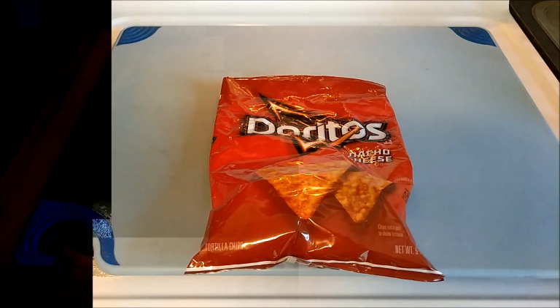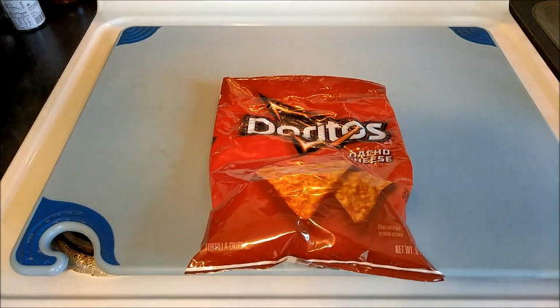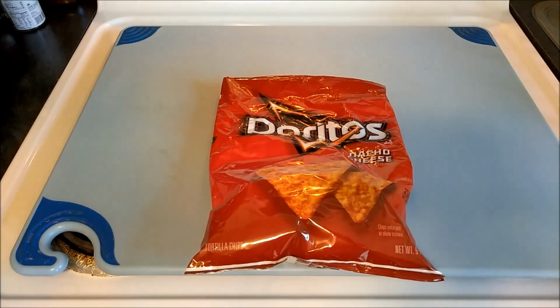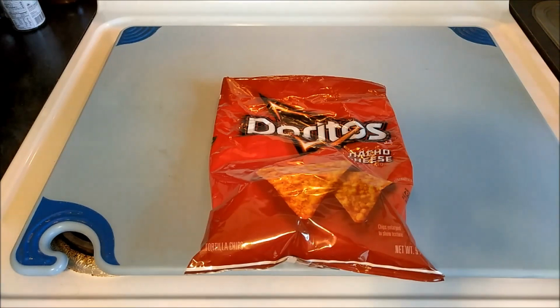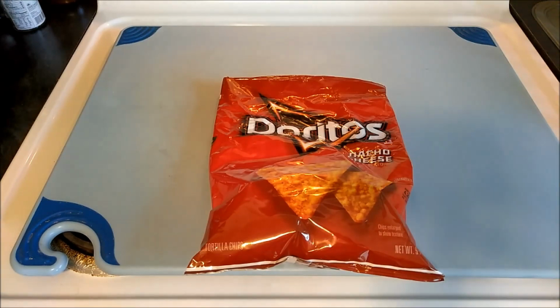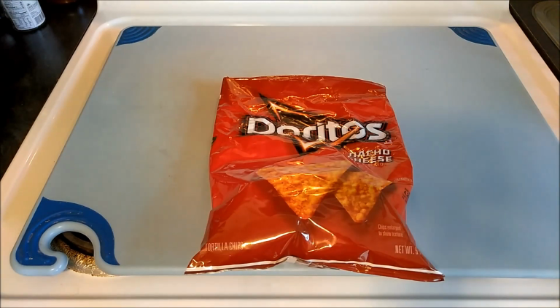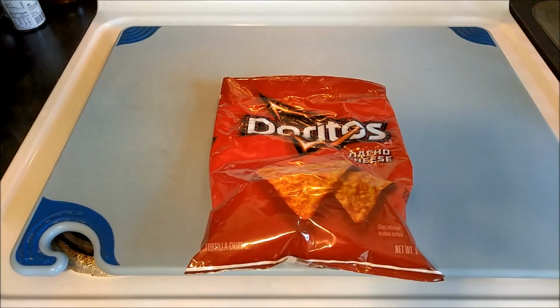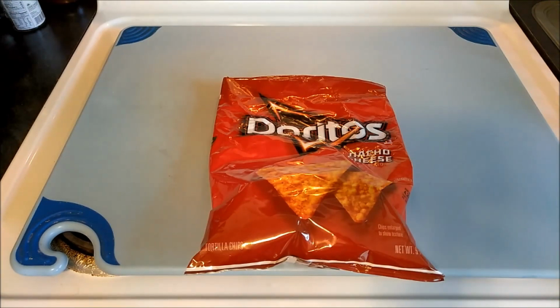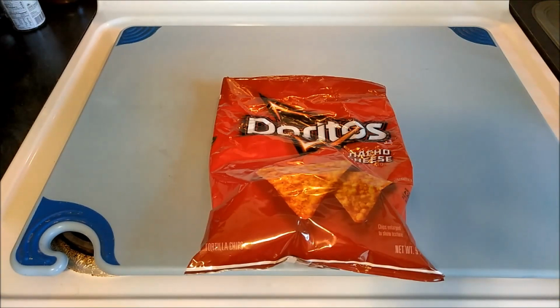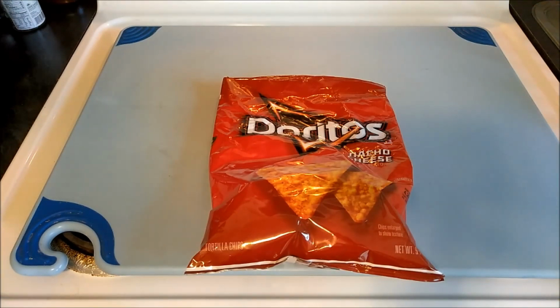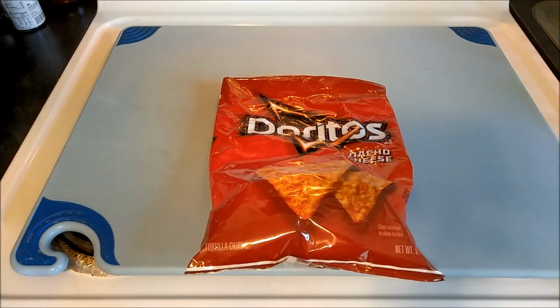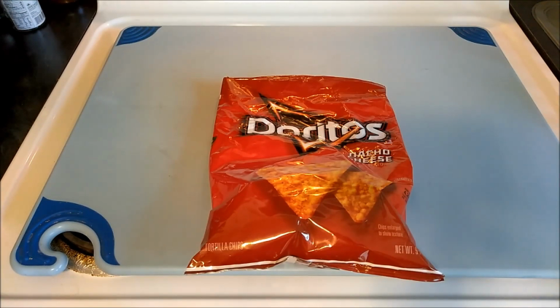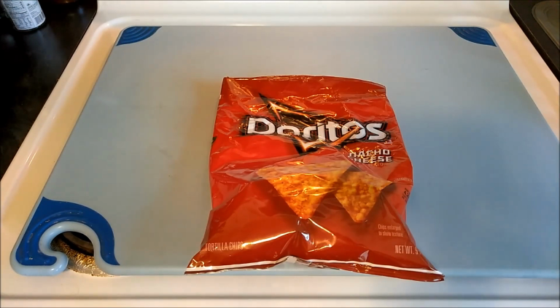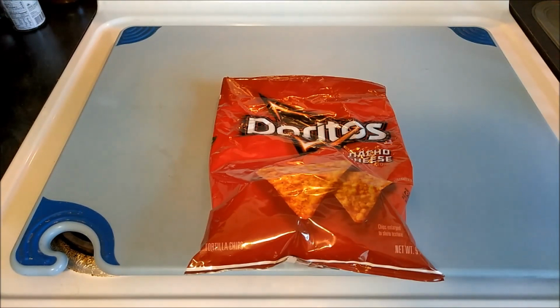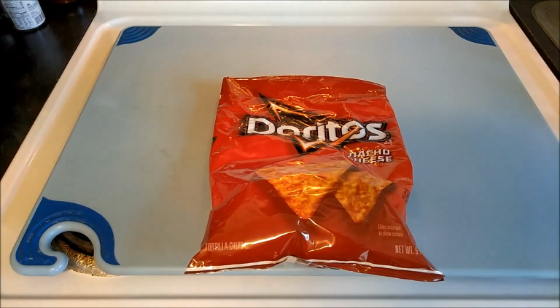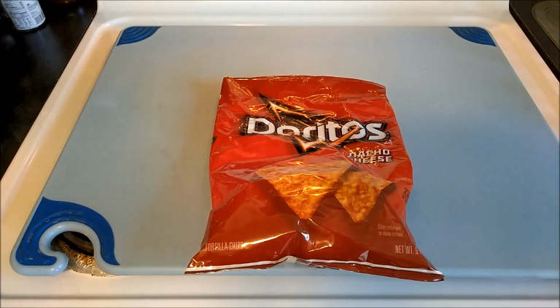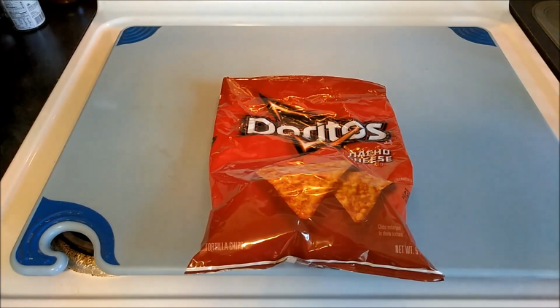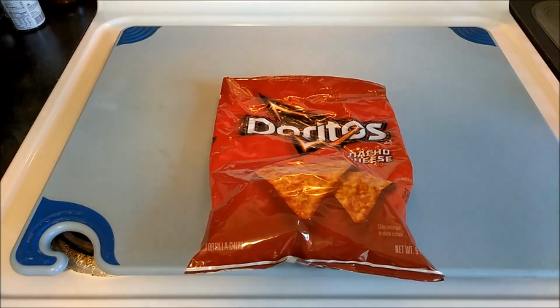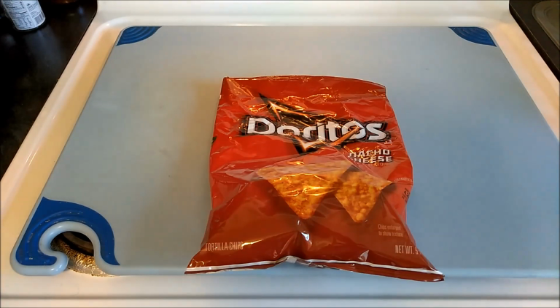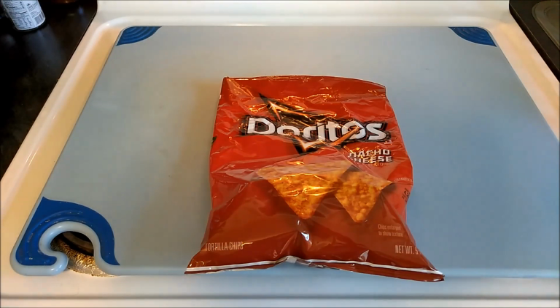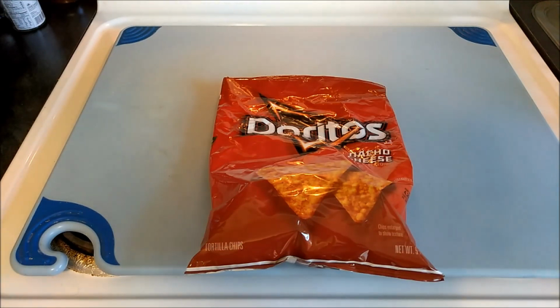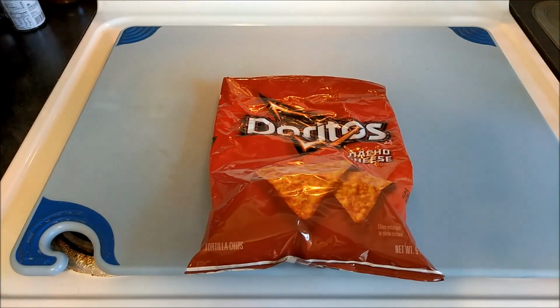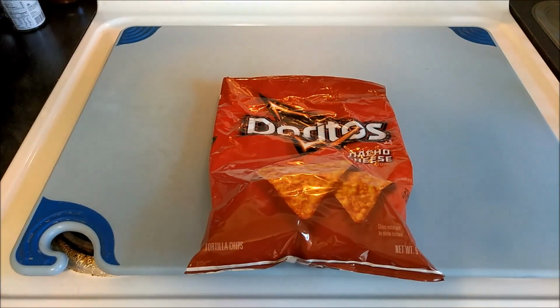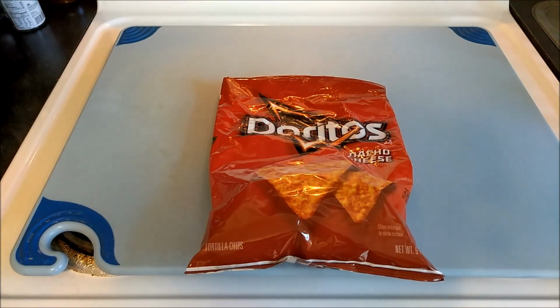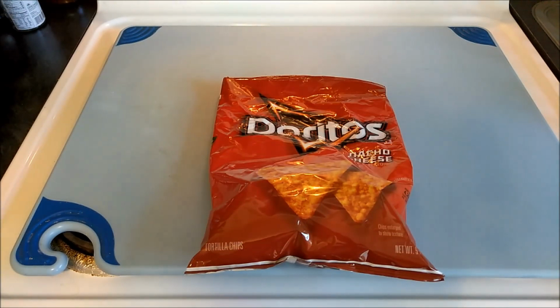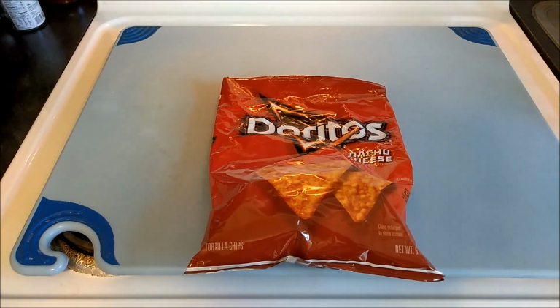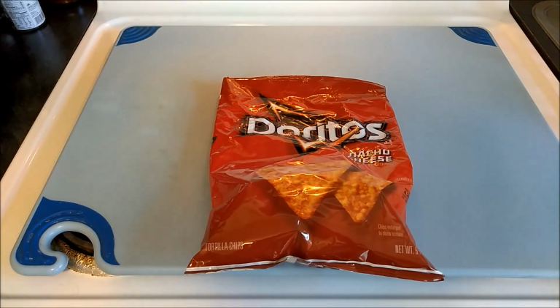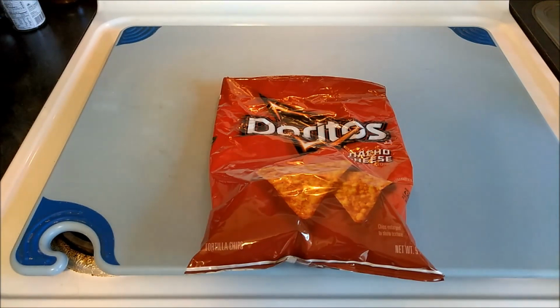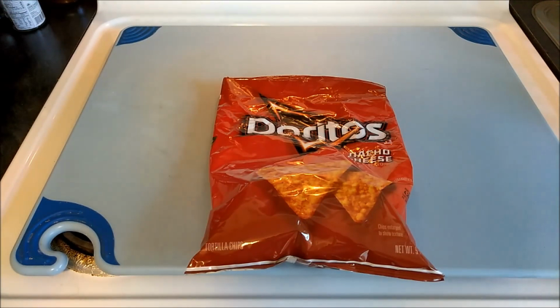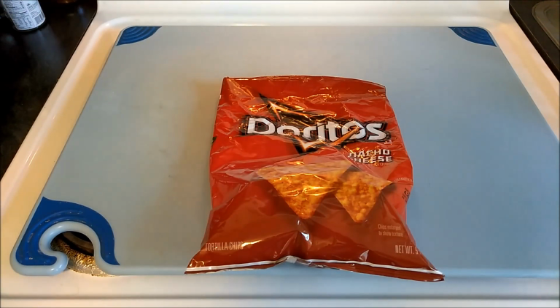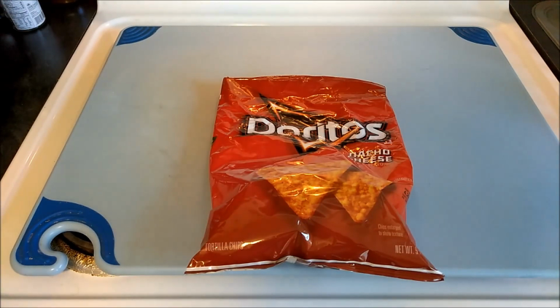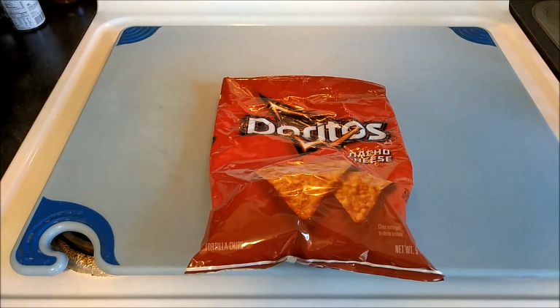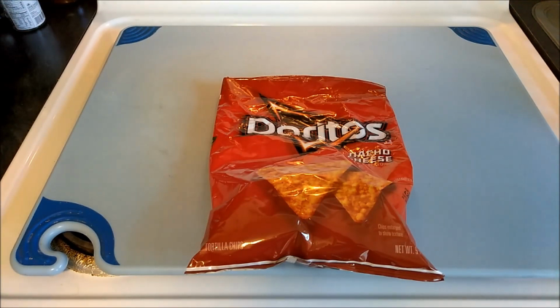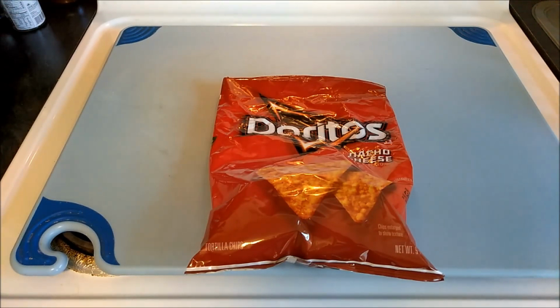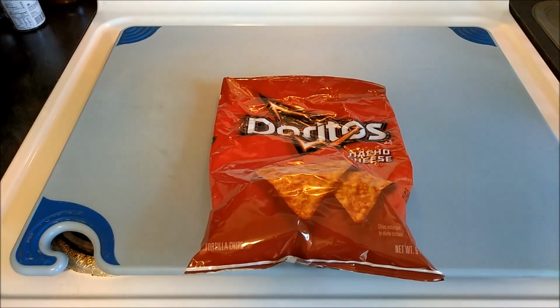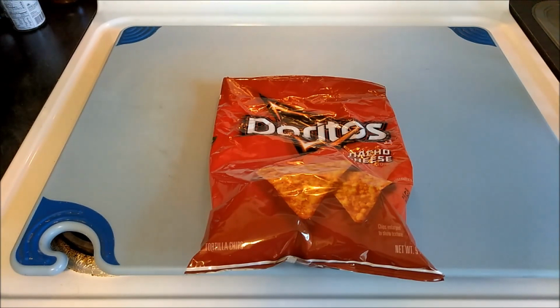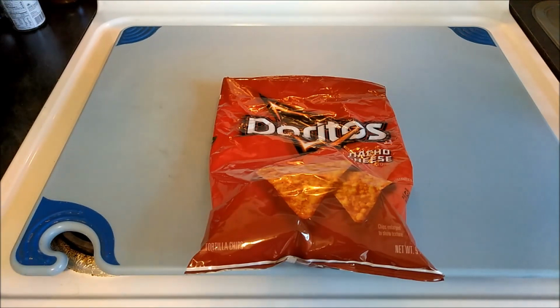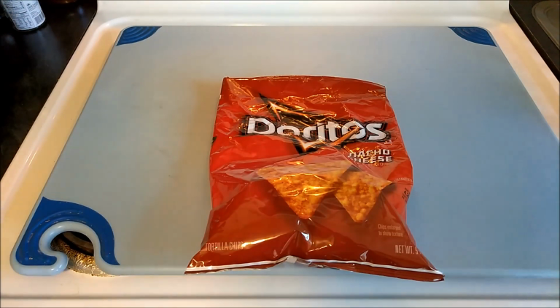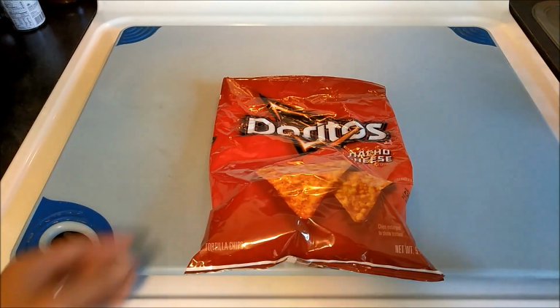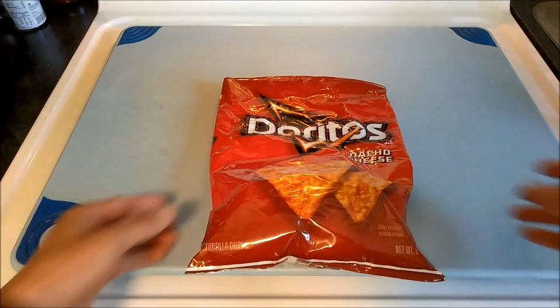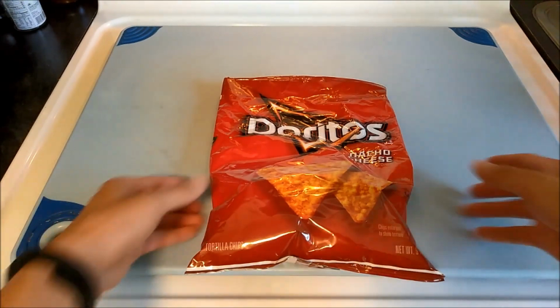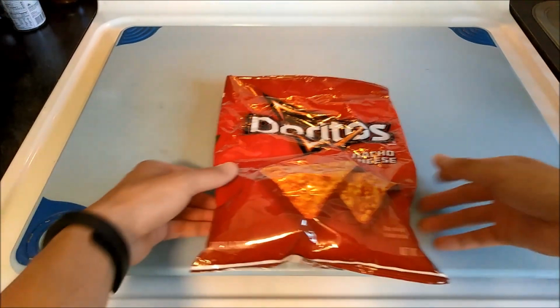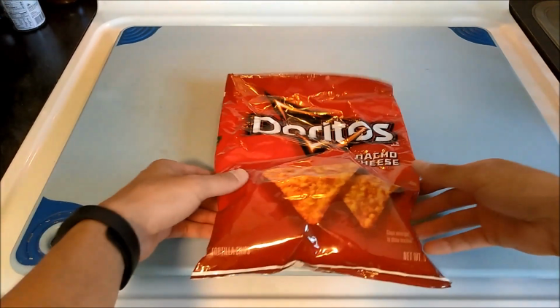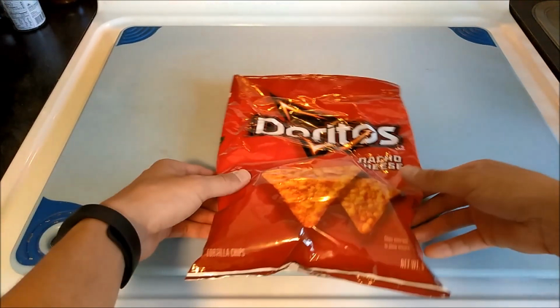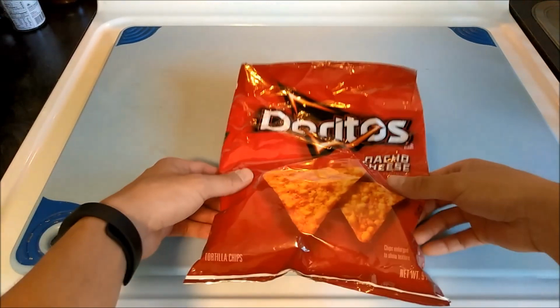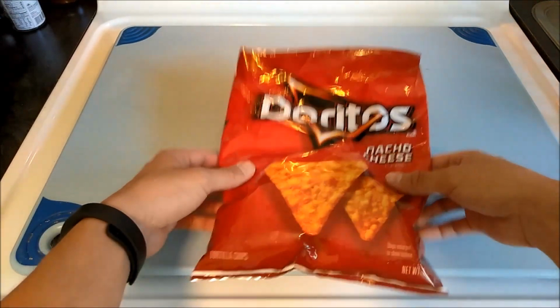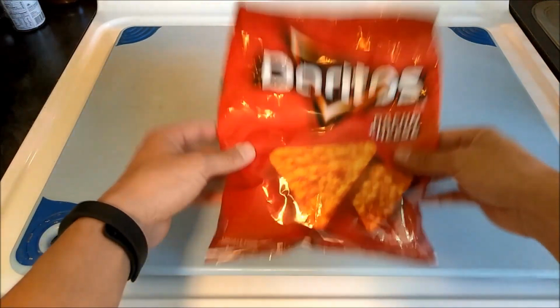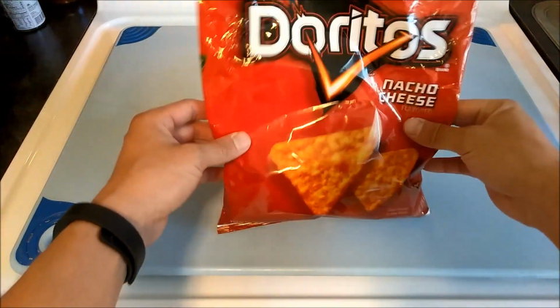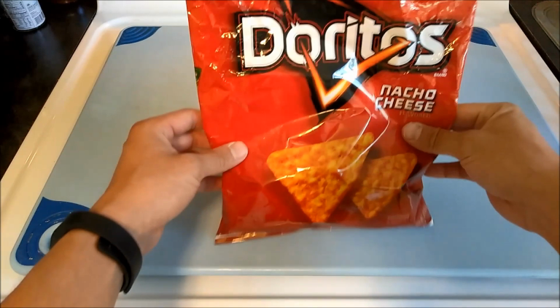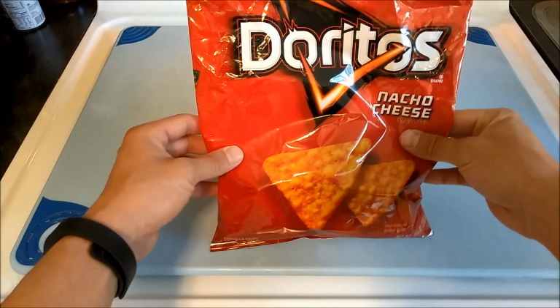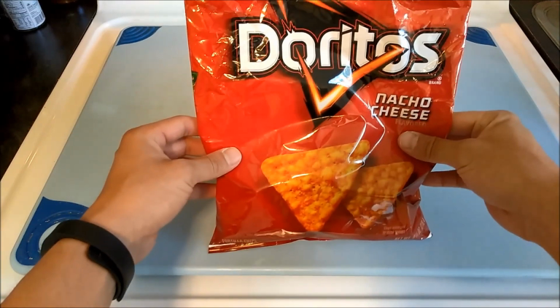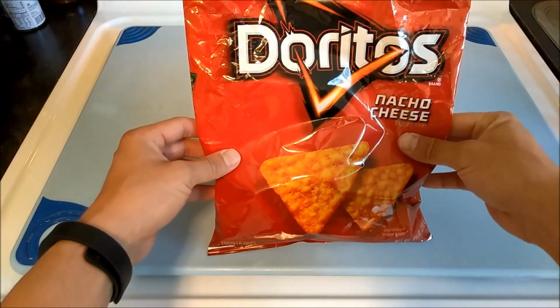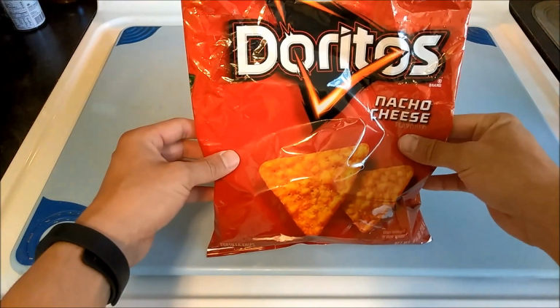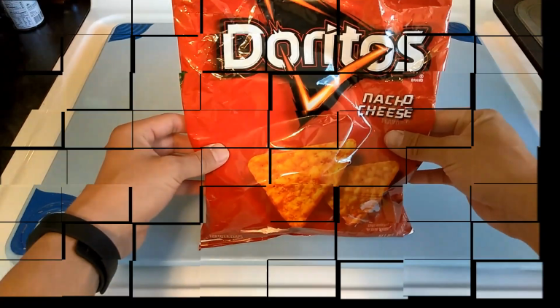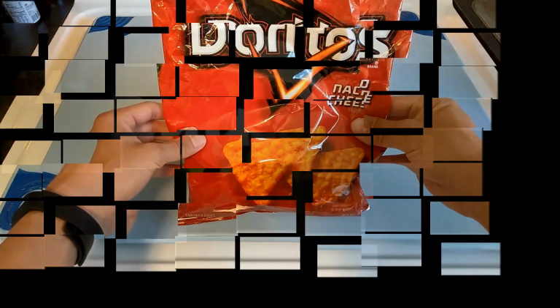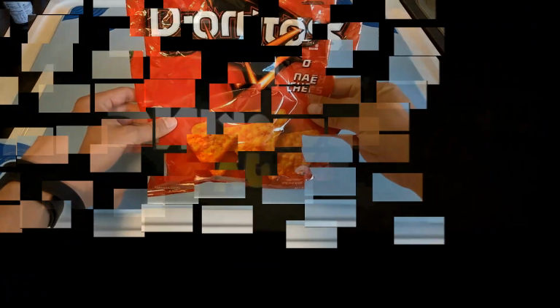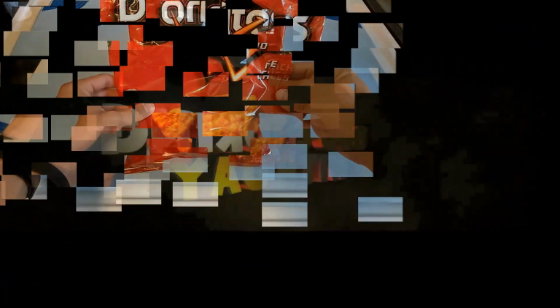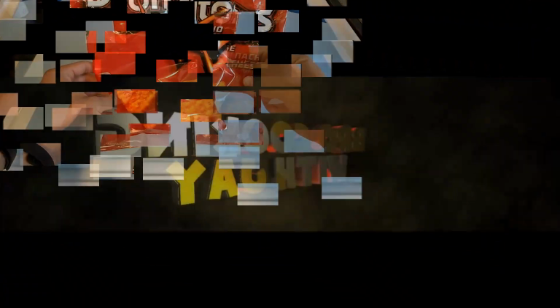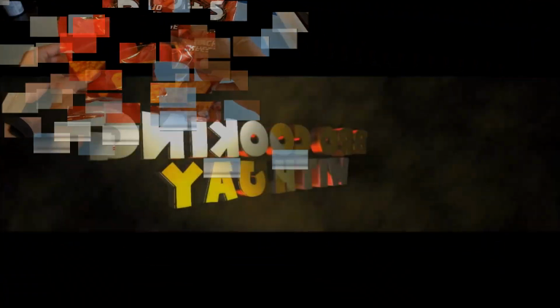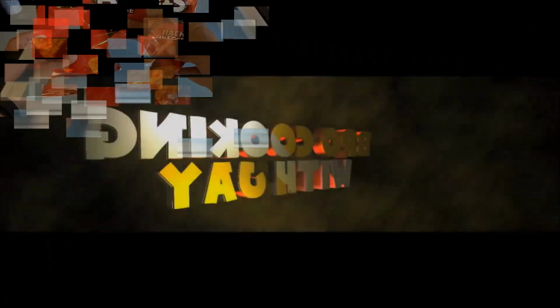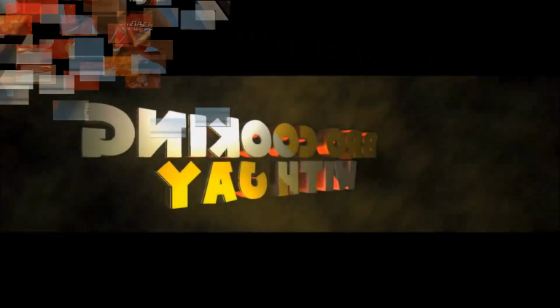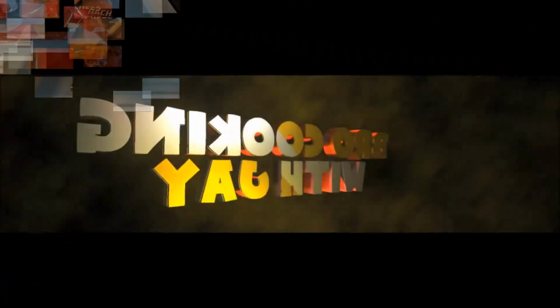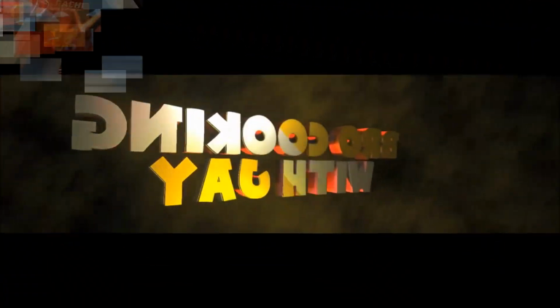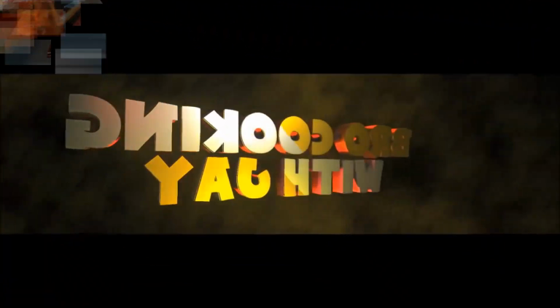Ladies and gentlemen, in this video I will show you how to fold your bag of Doritos.